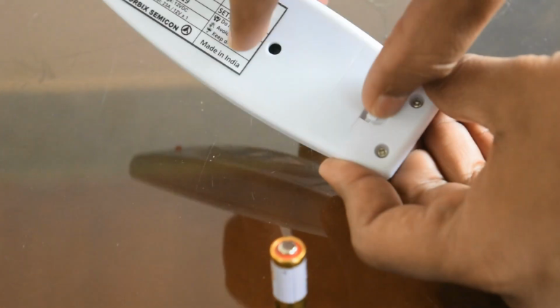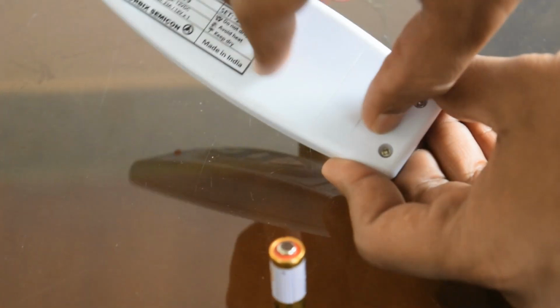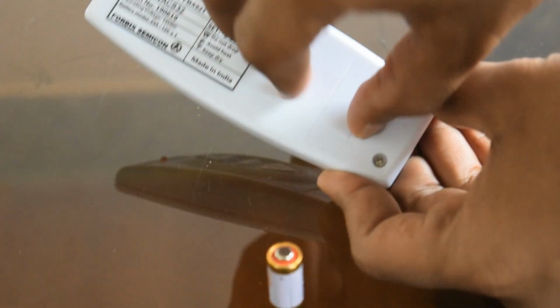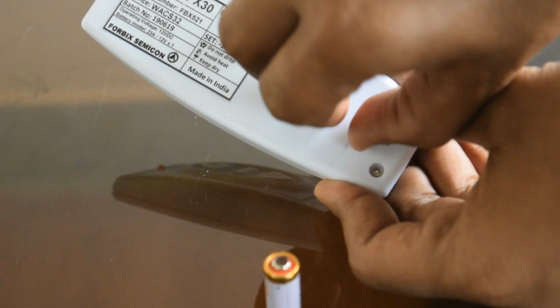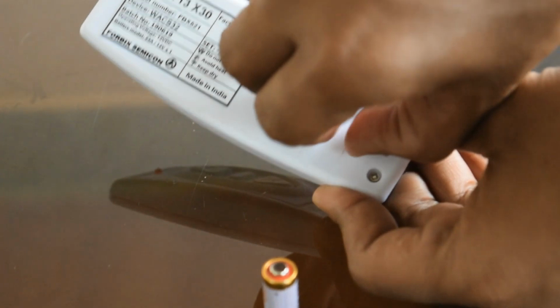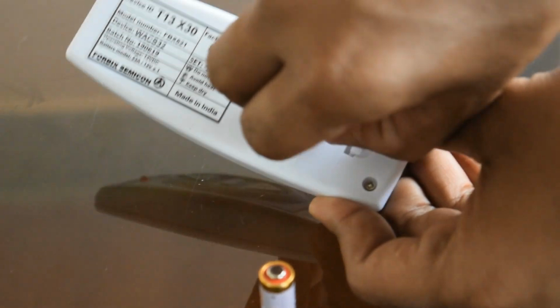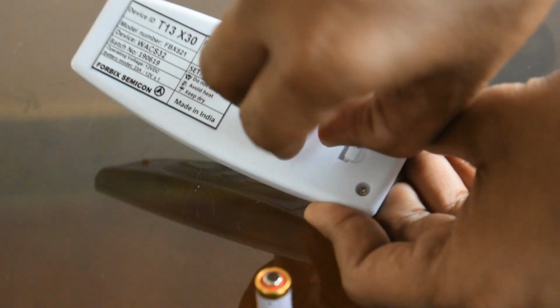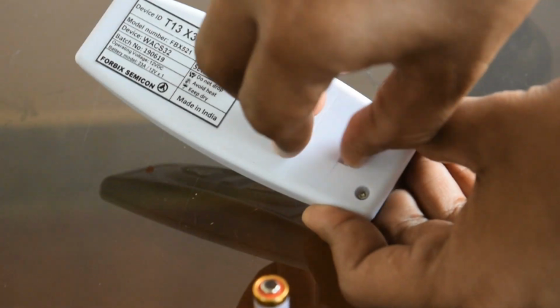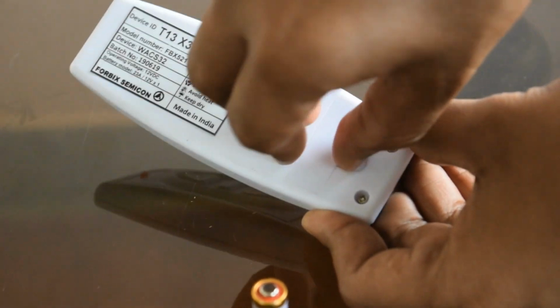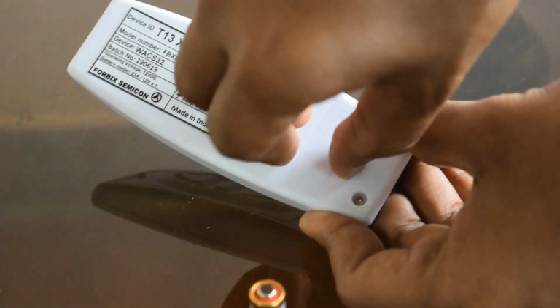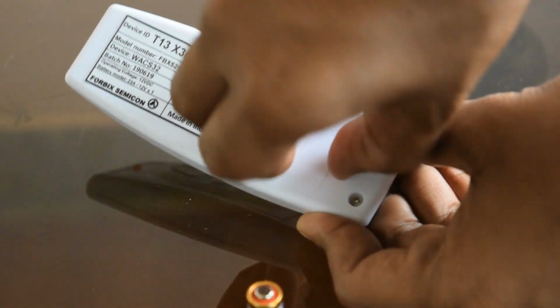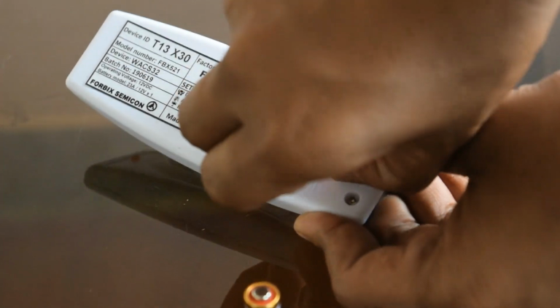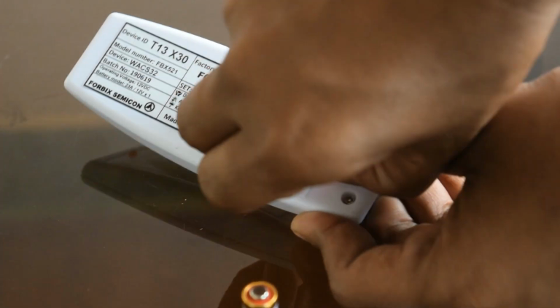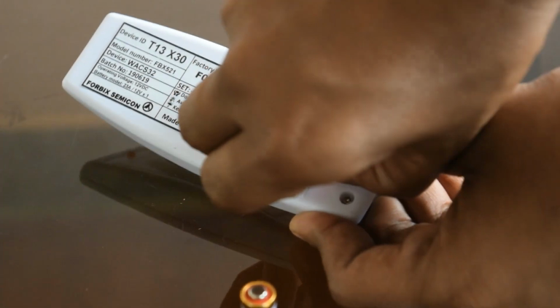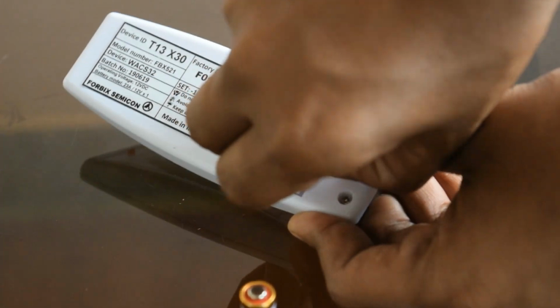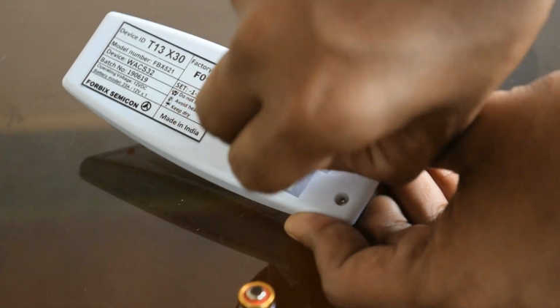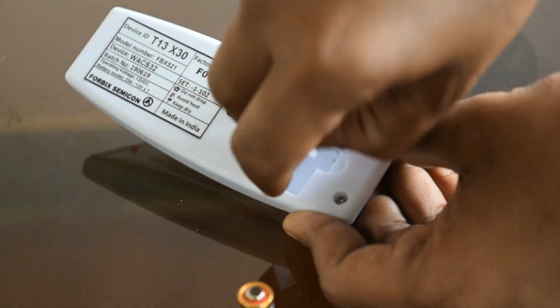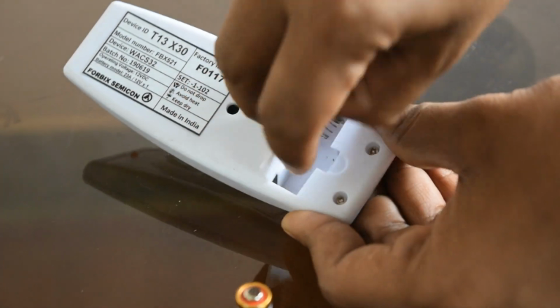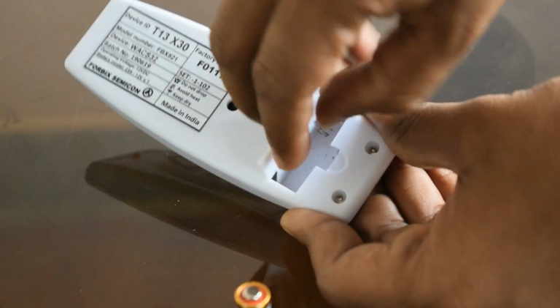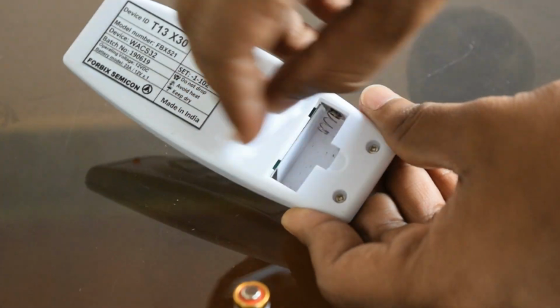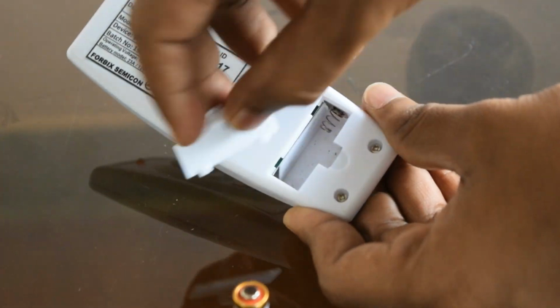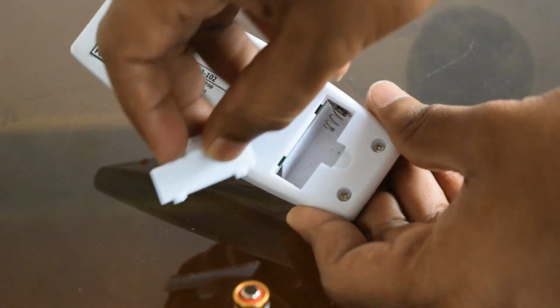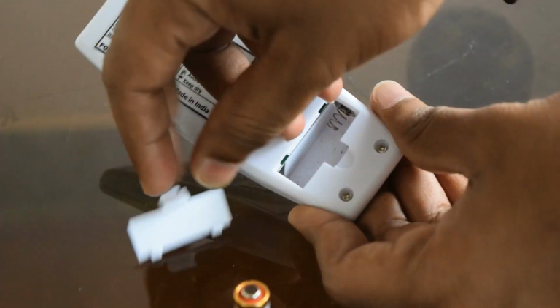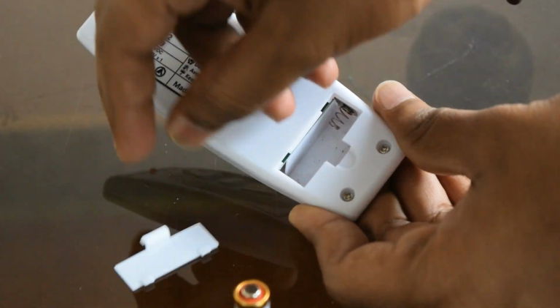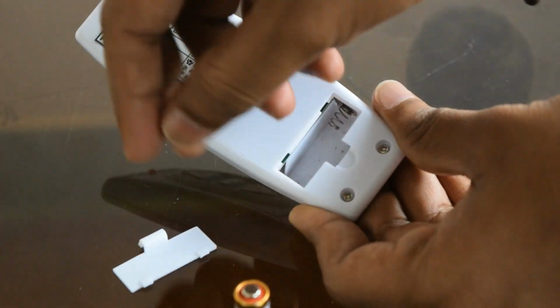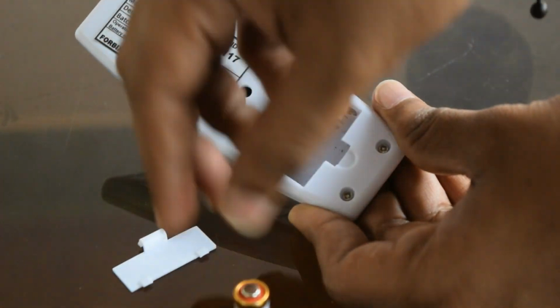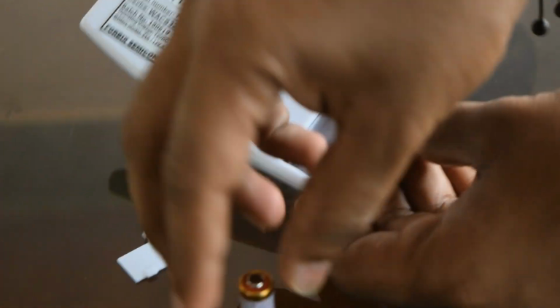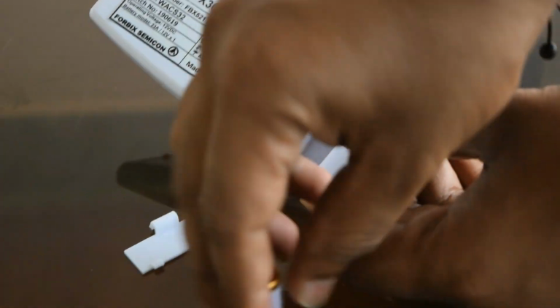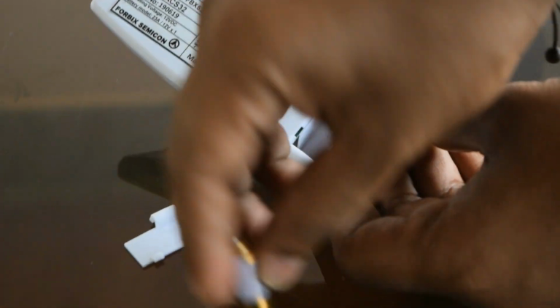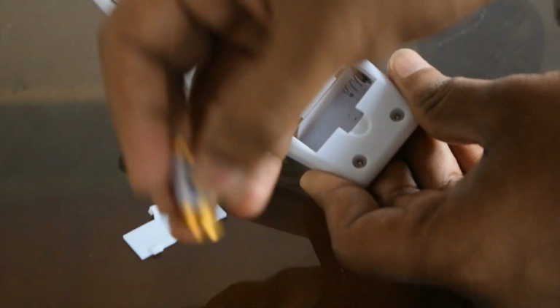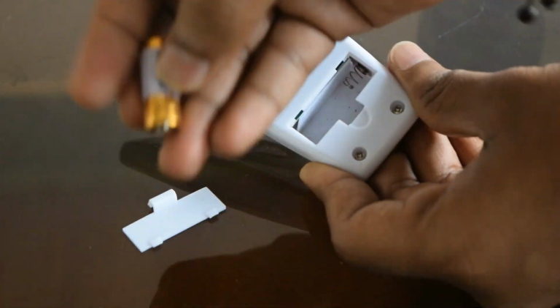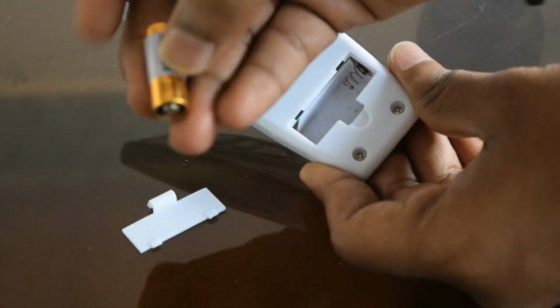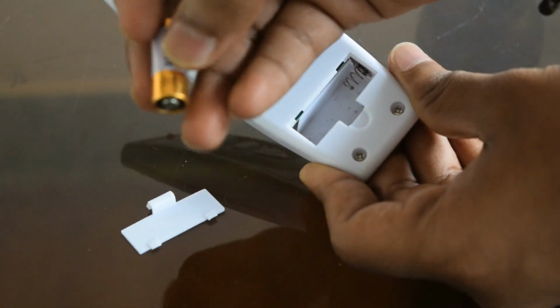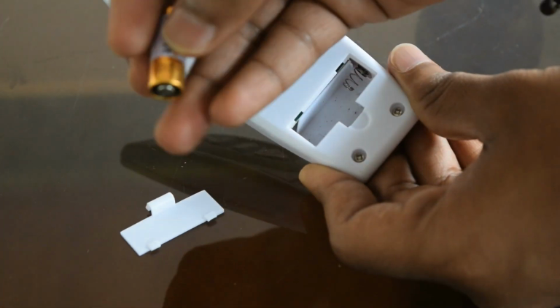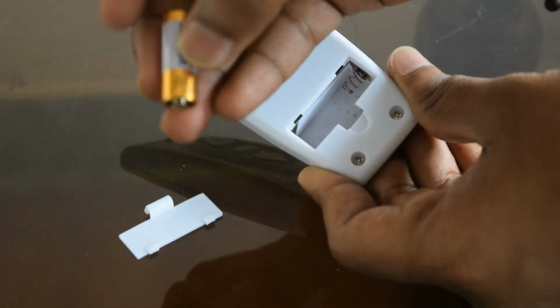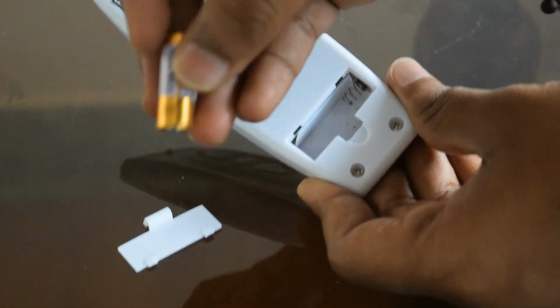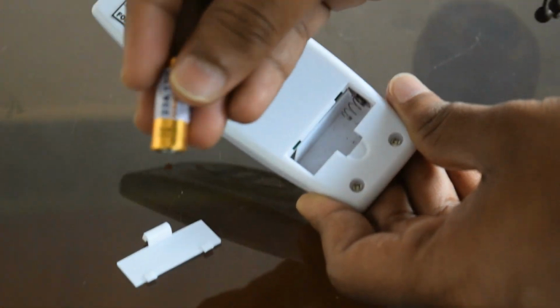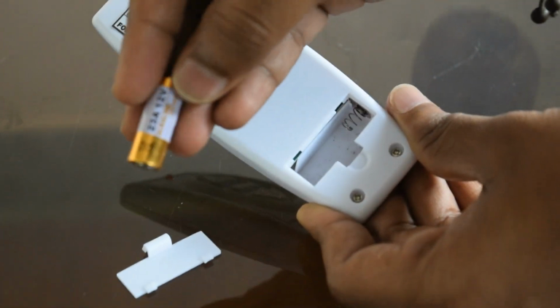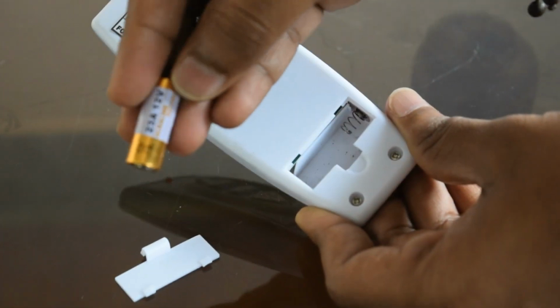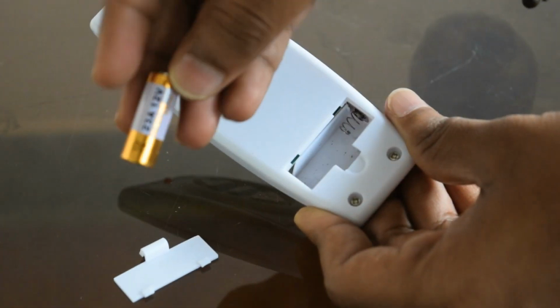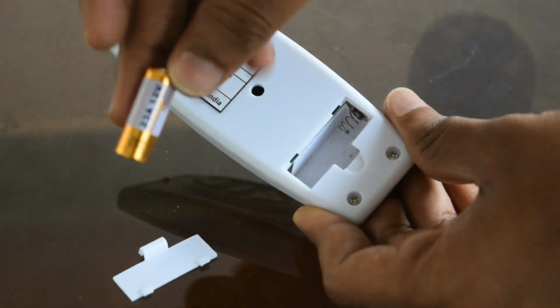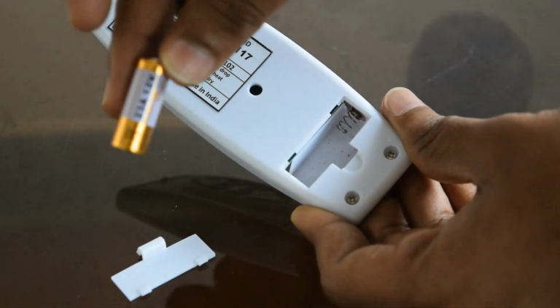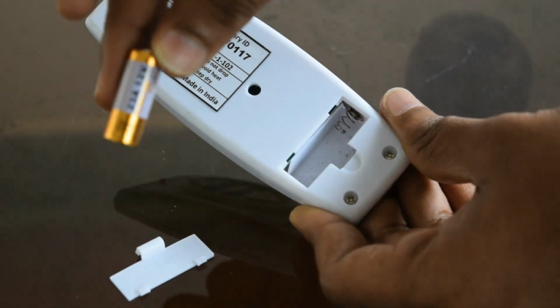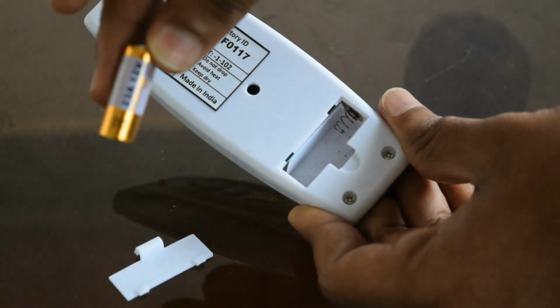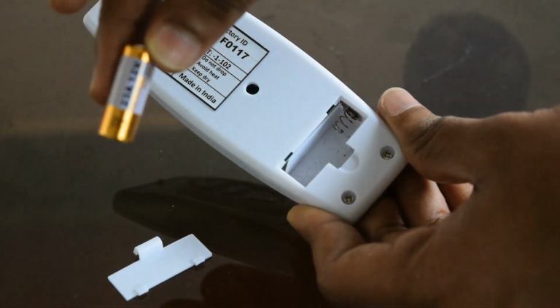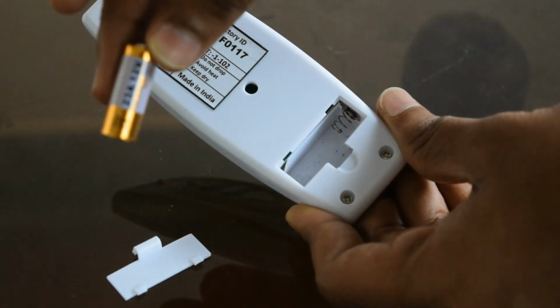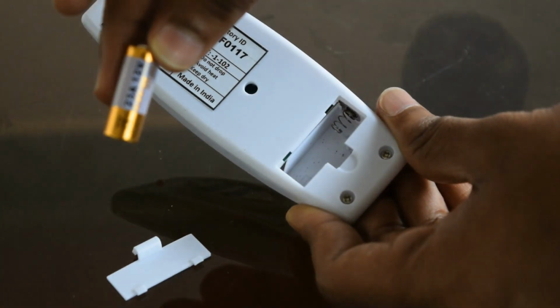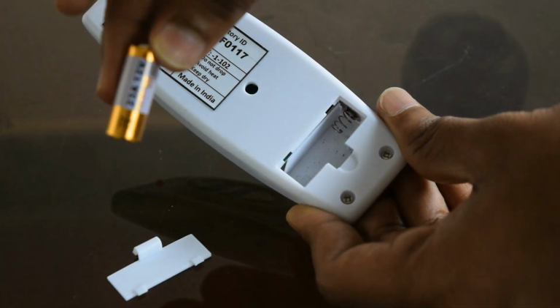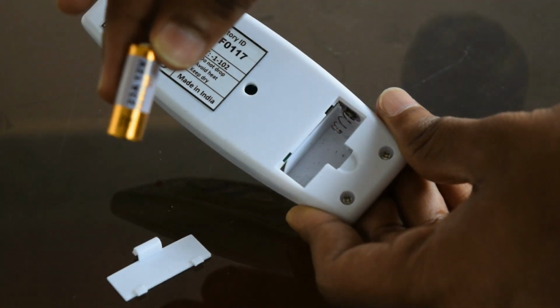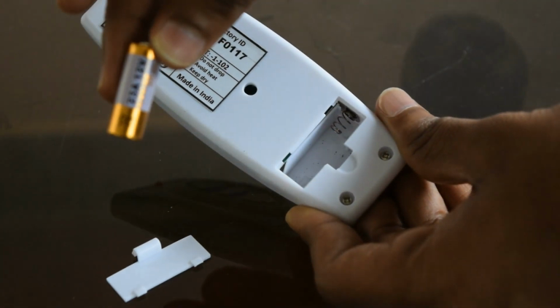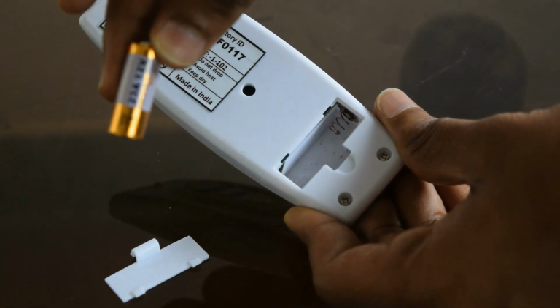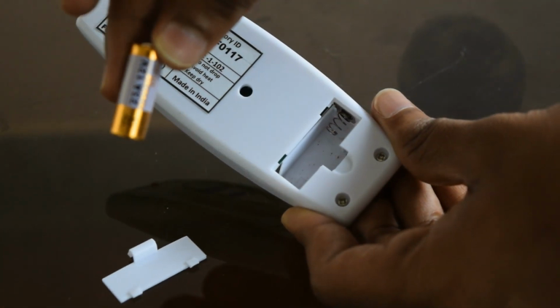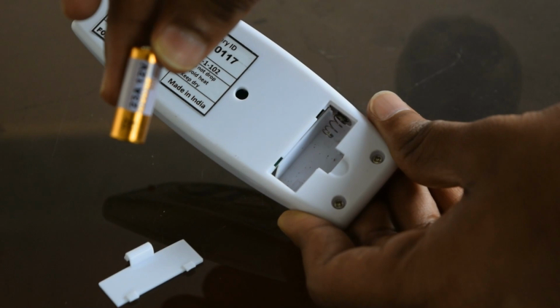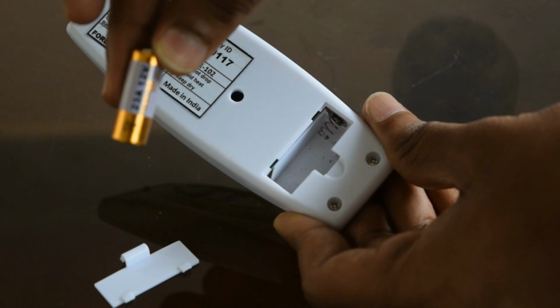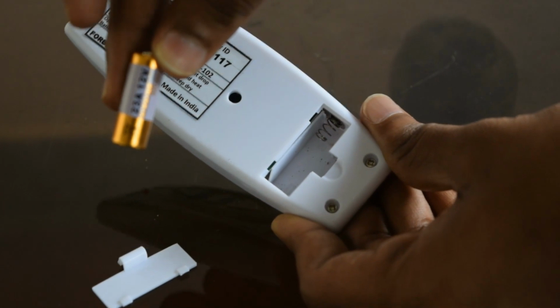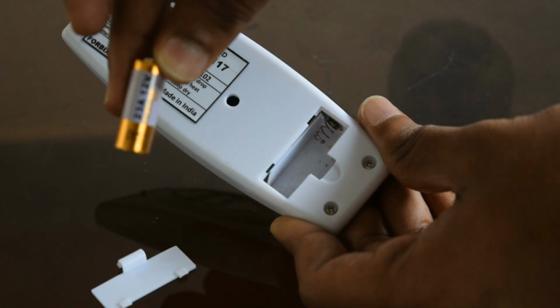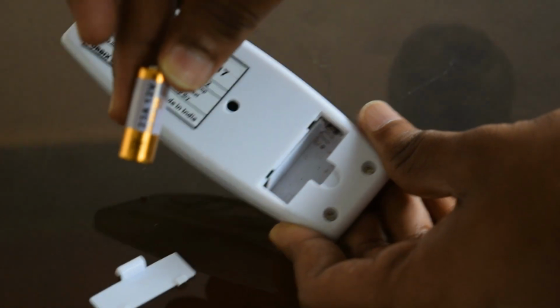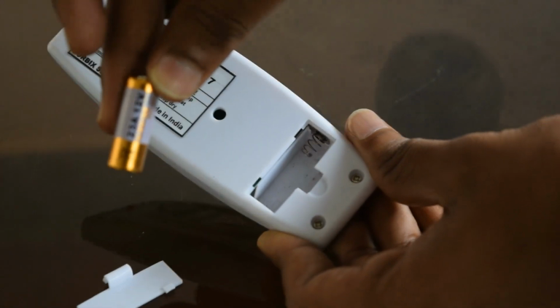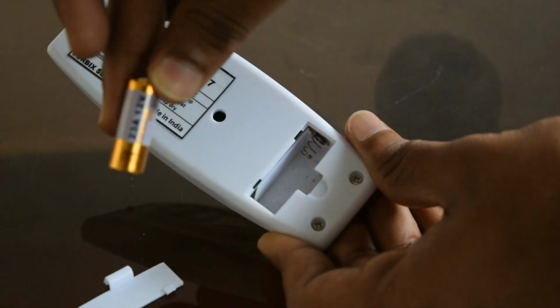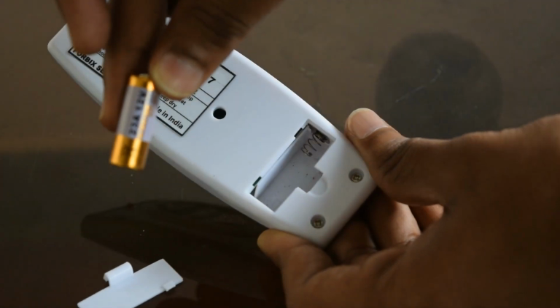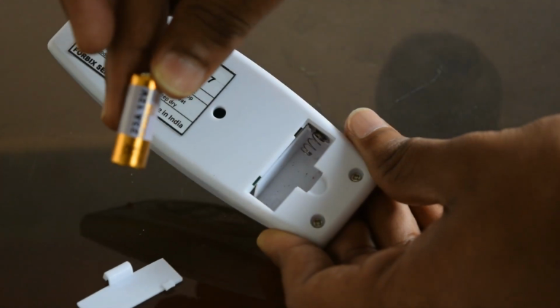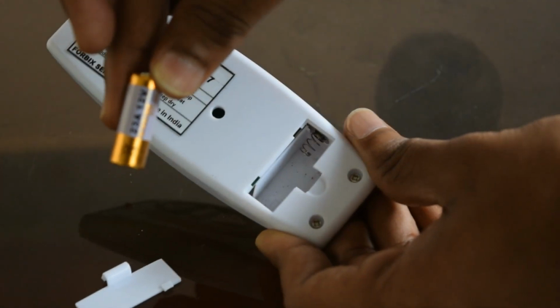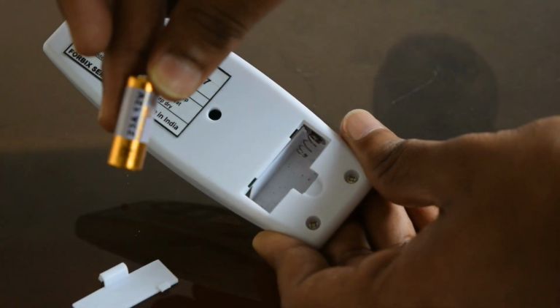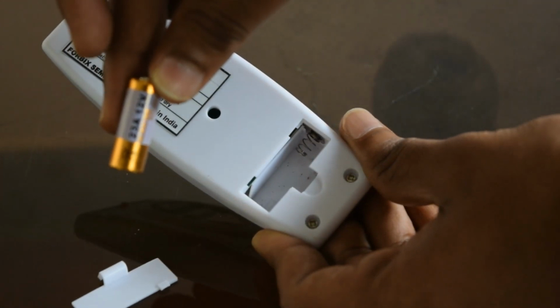The transmitter remote runs on 12V alkaline batteries. Battery life can last for 4 years or even more.